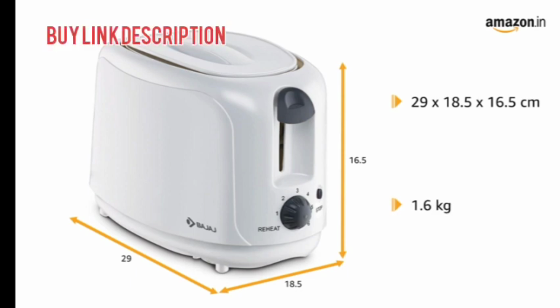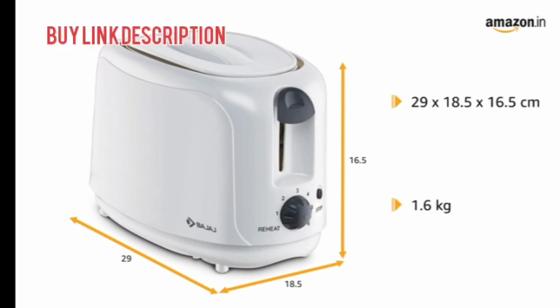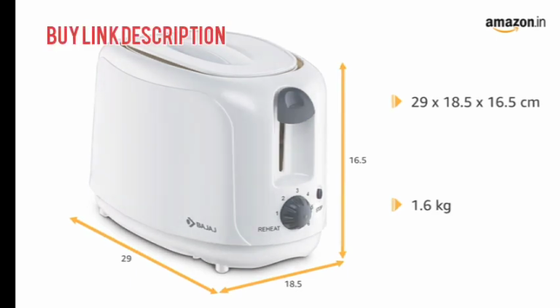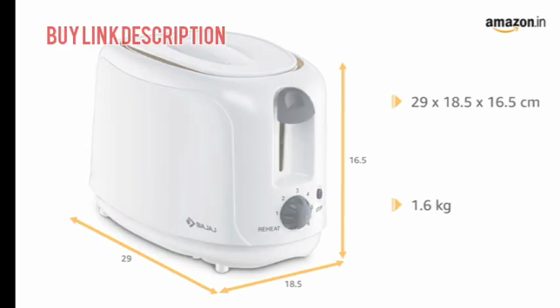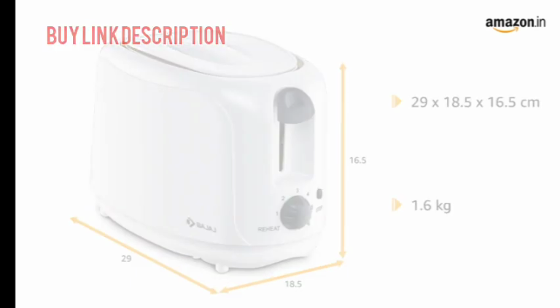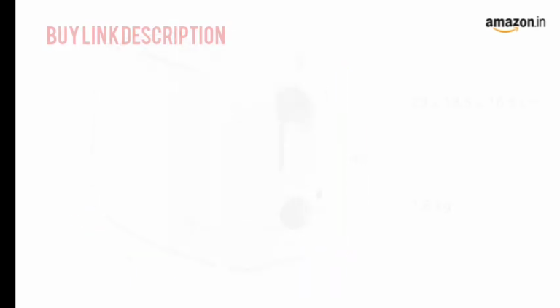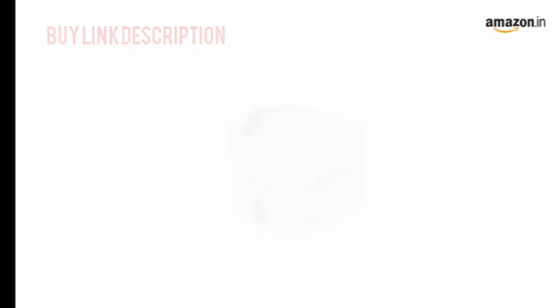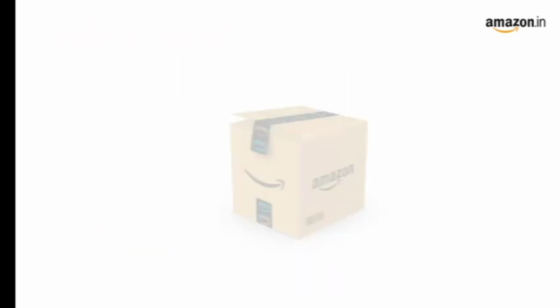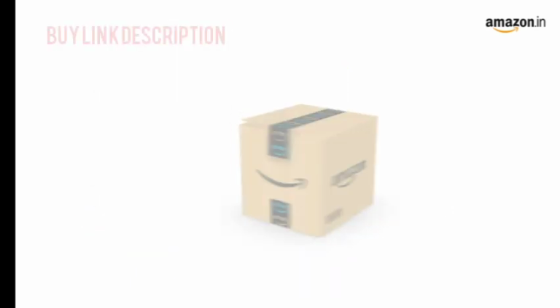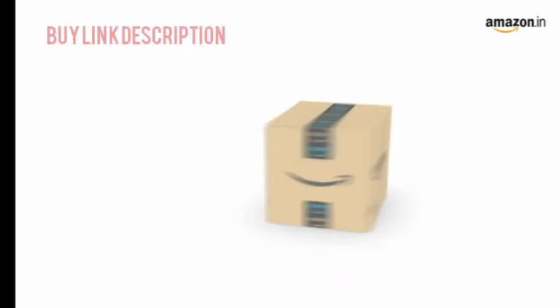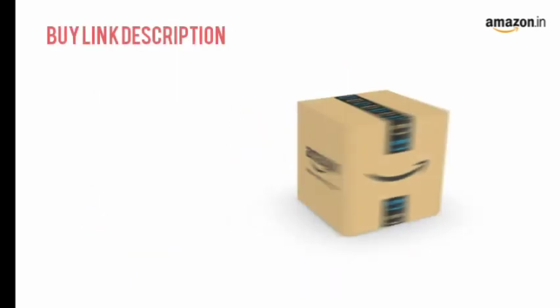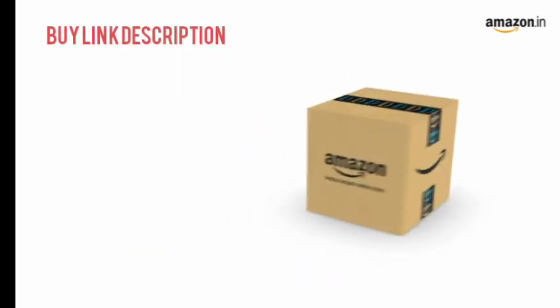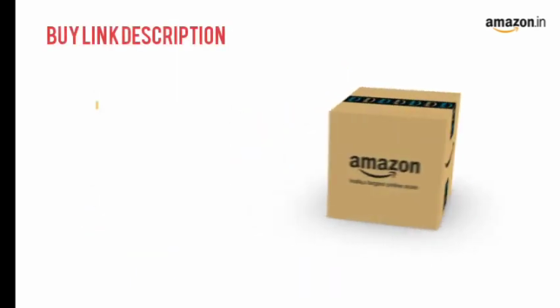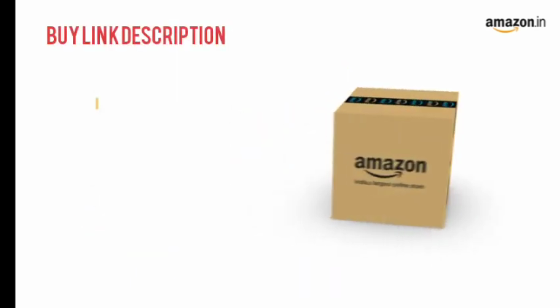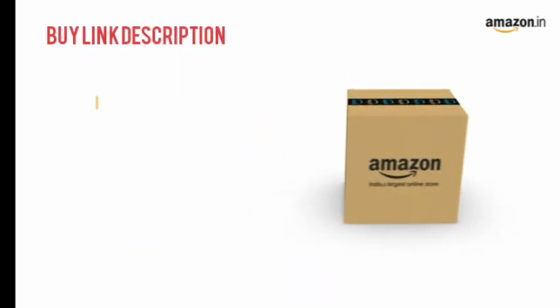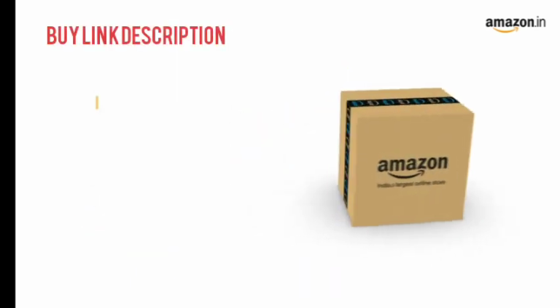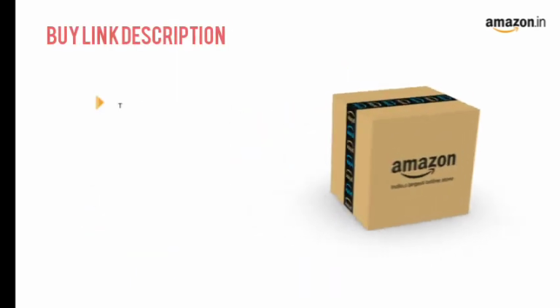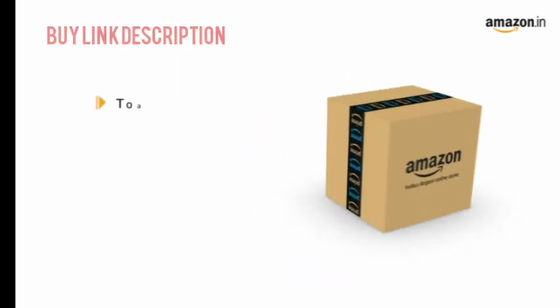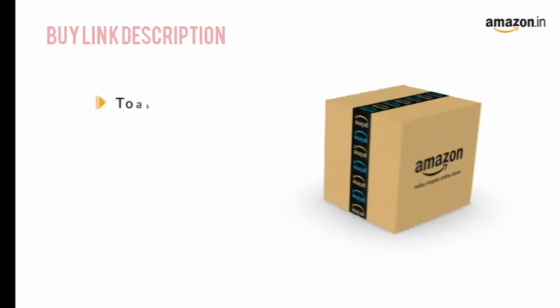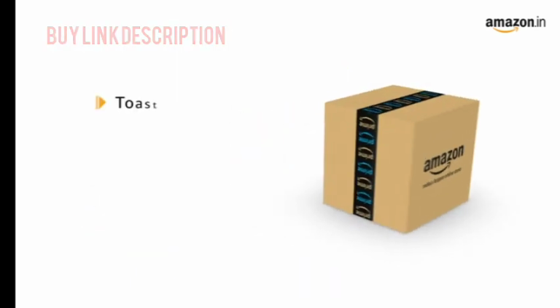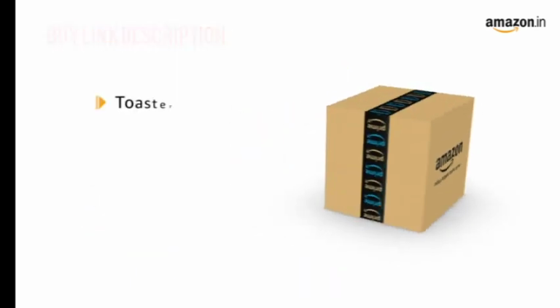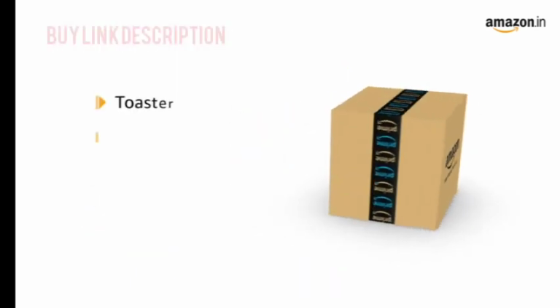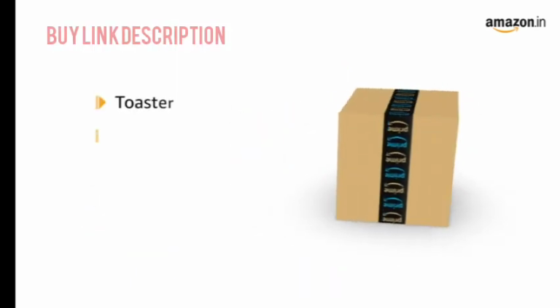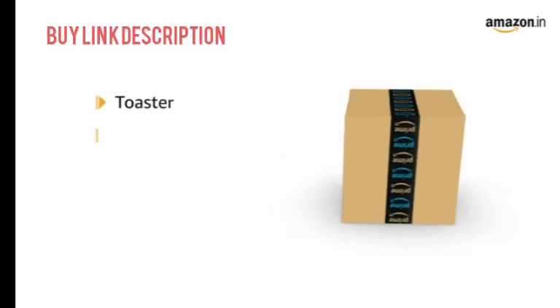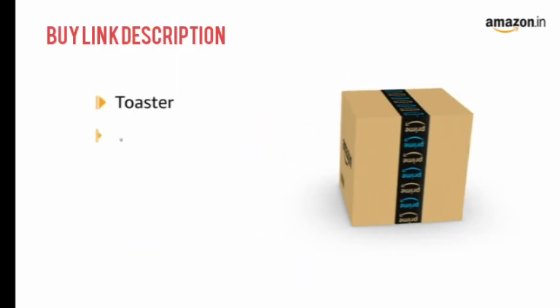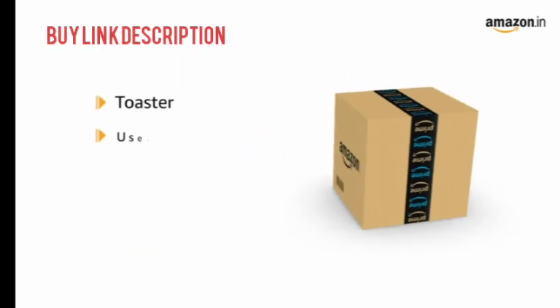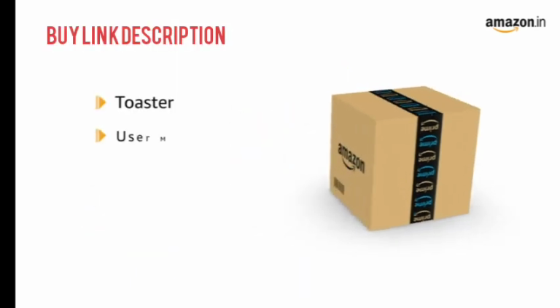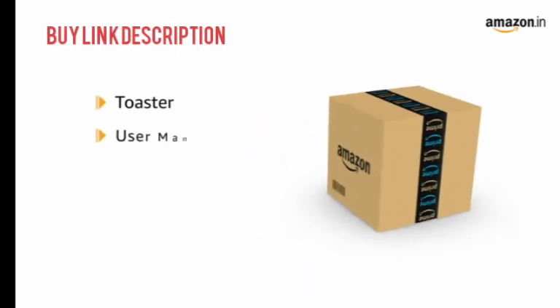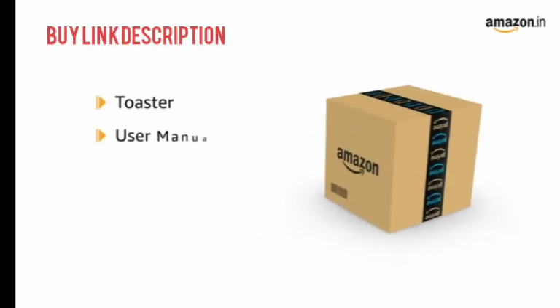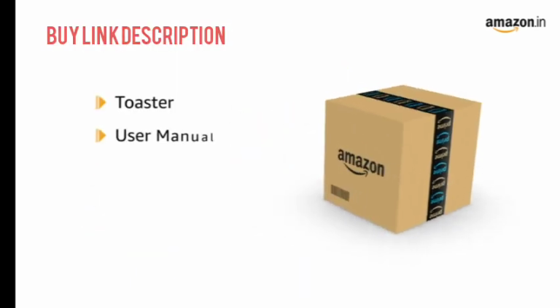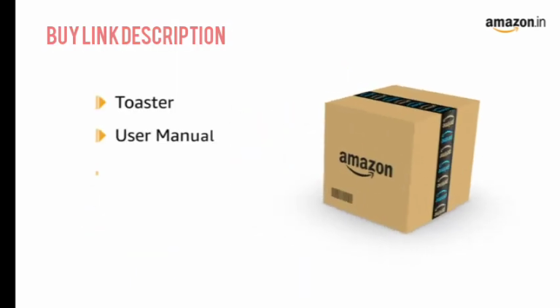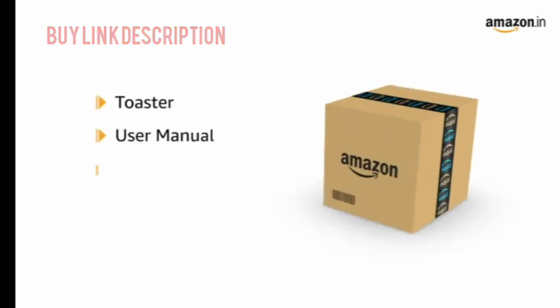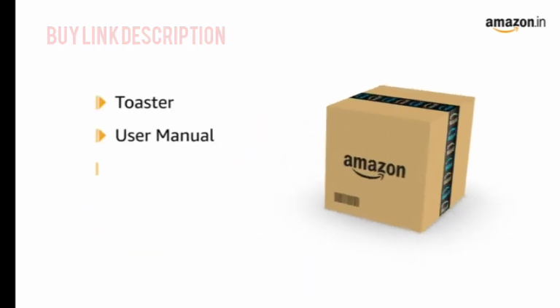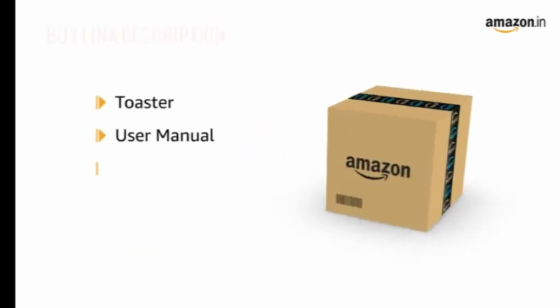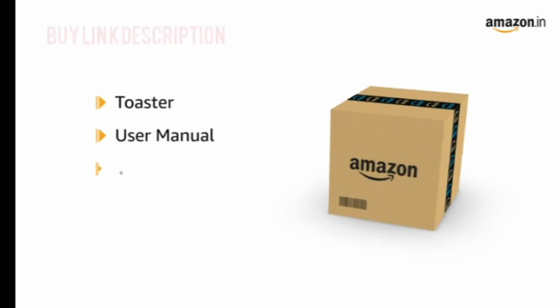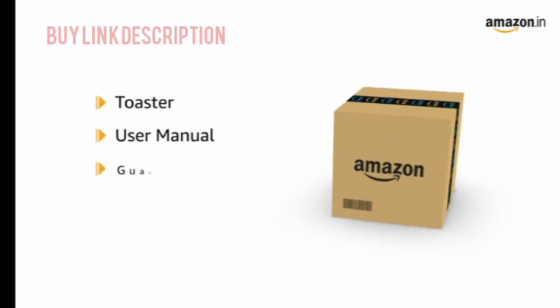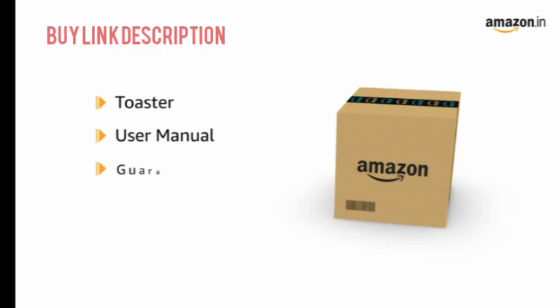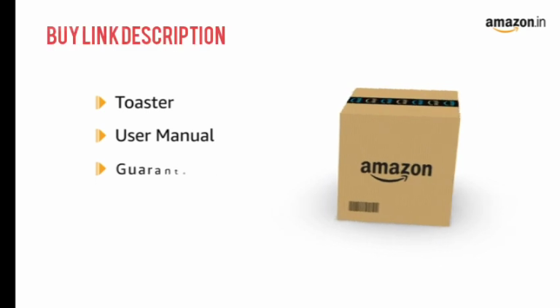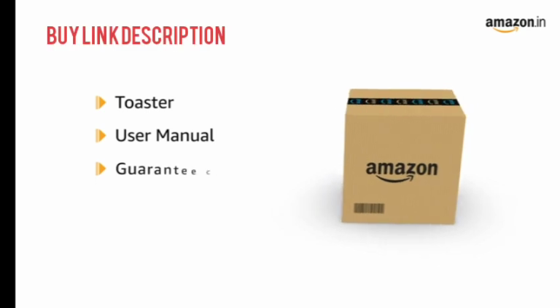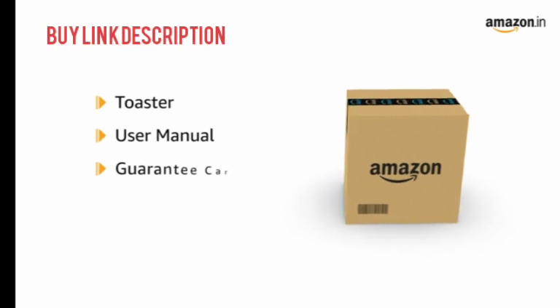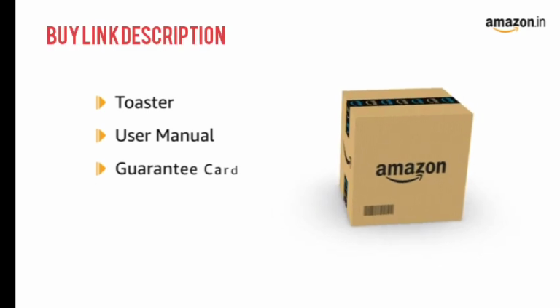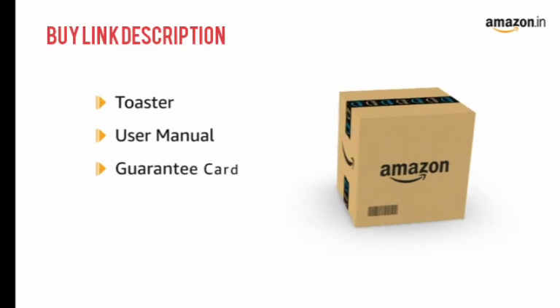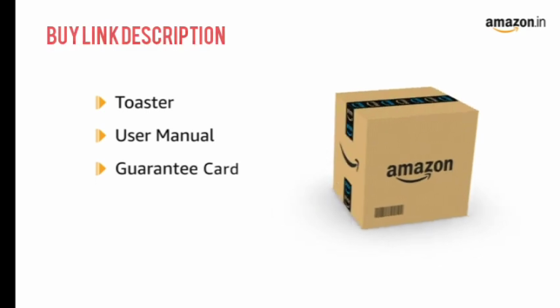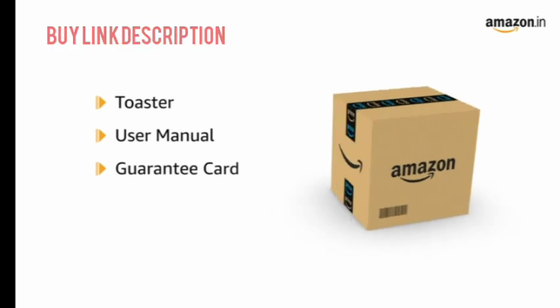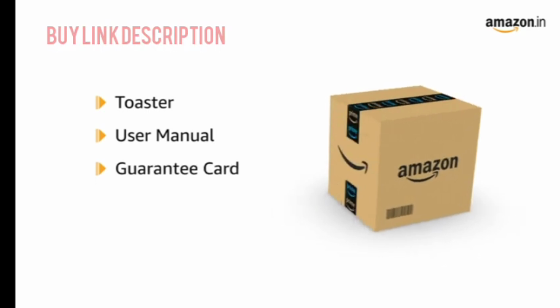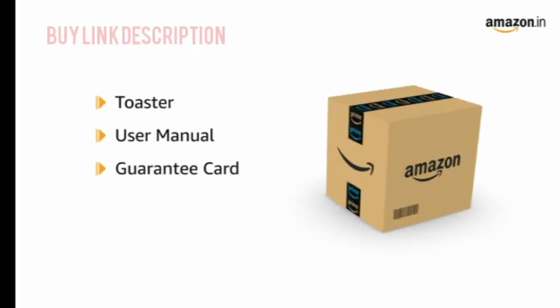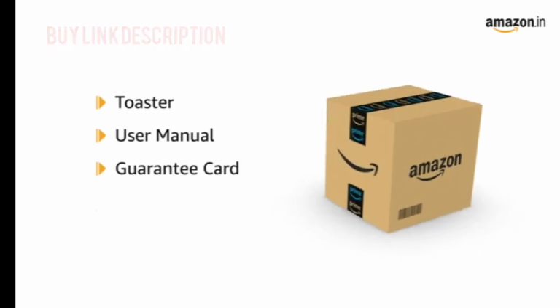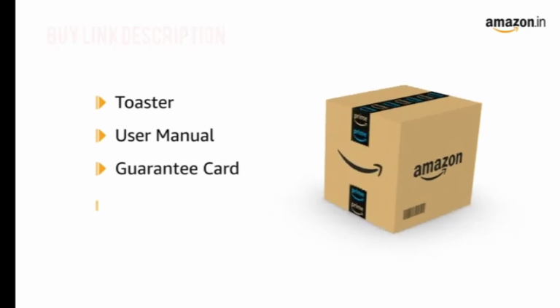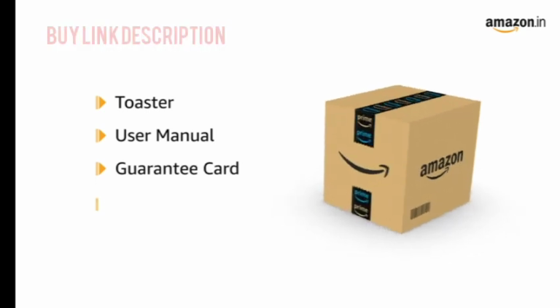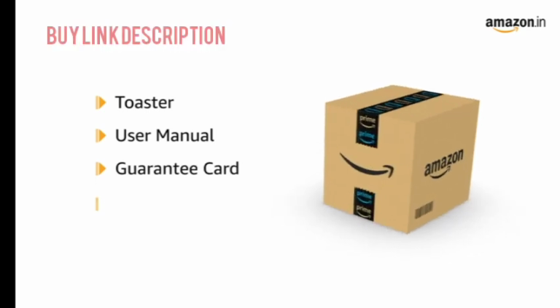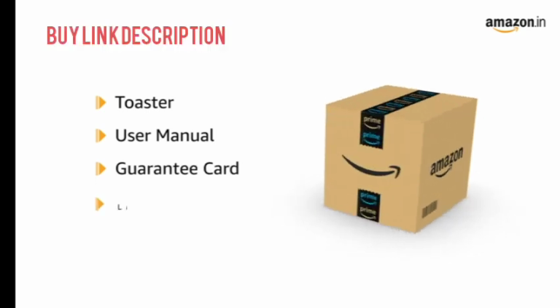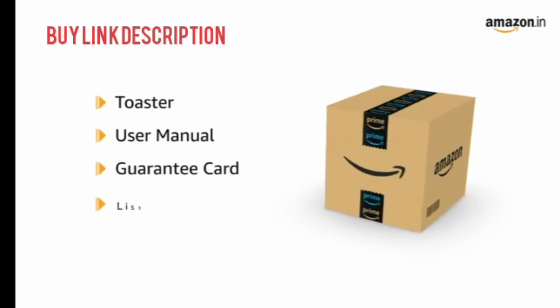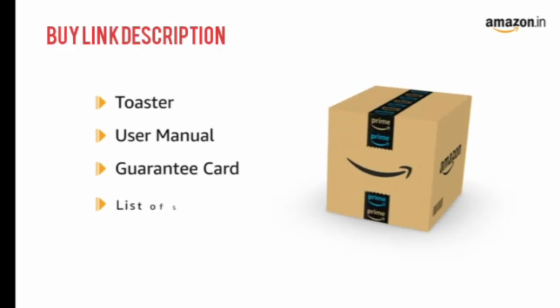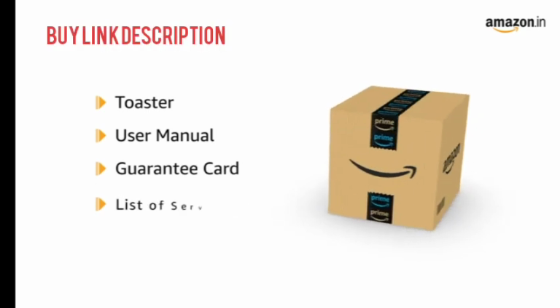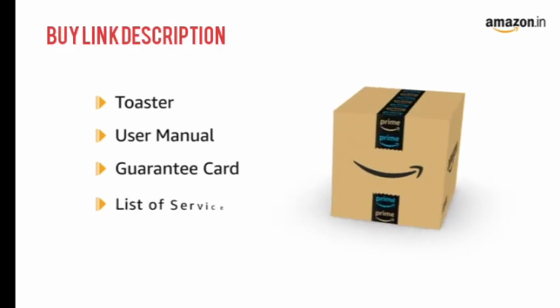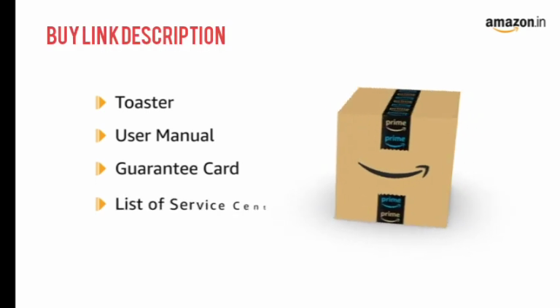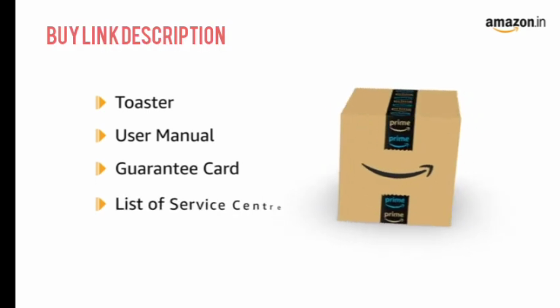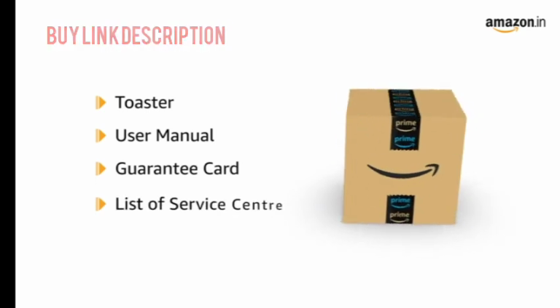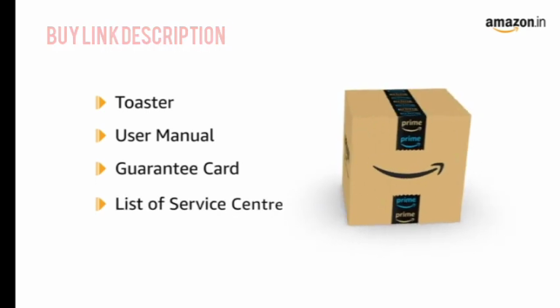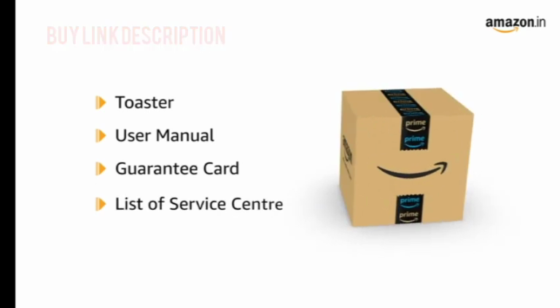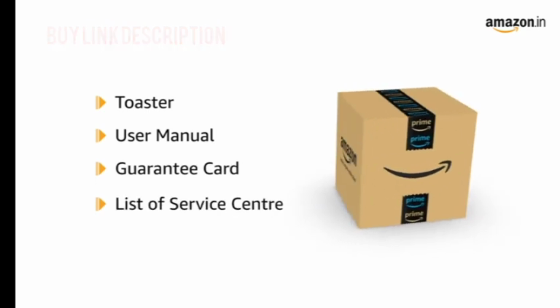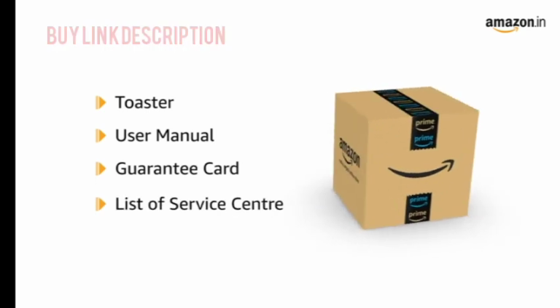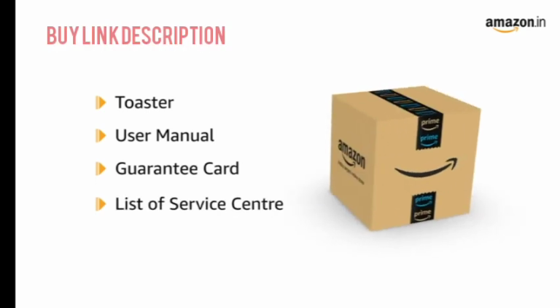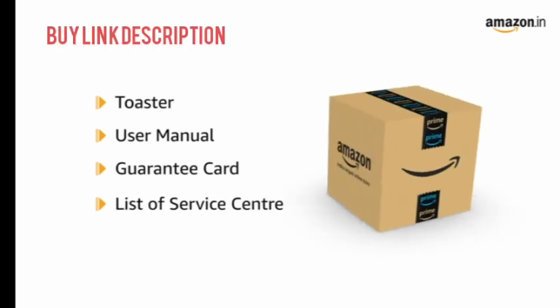The box includes a toaster, user manual, guarantee card, and a list of service centers.